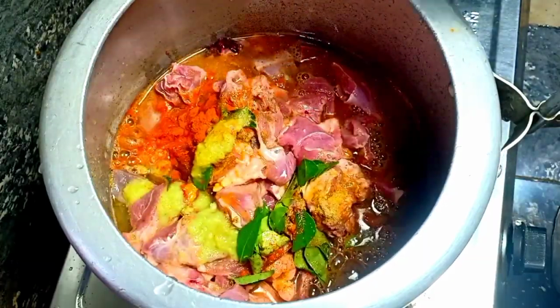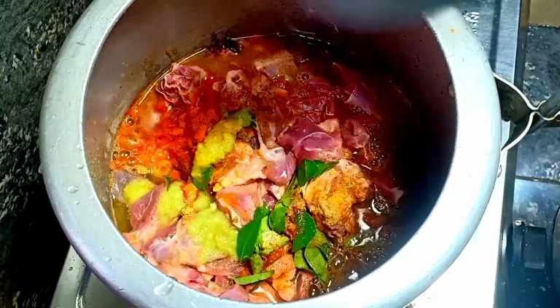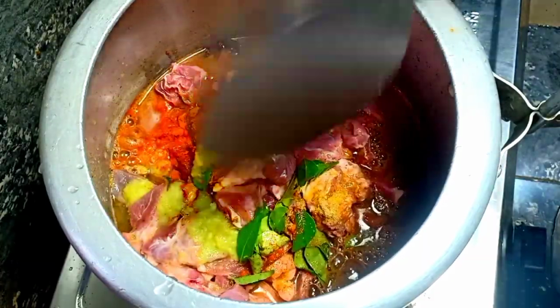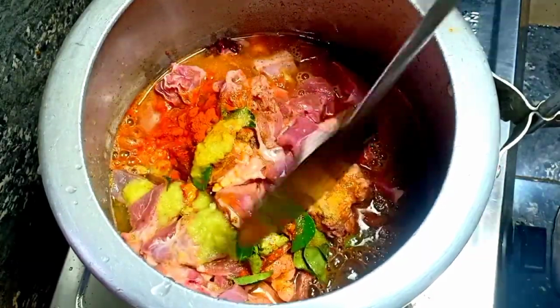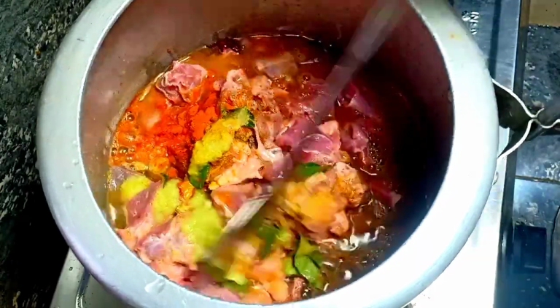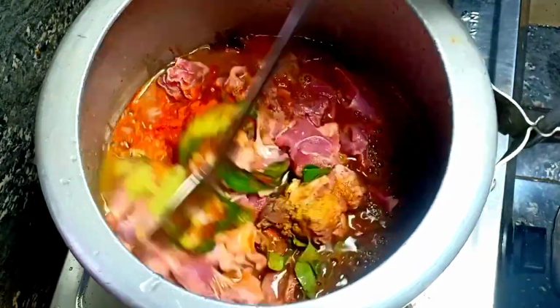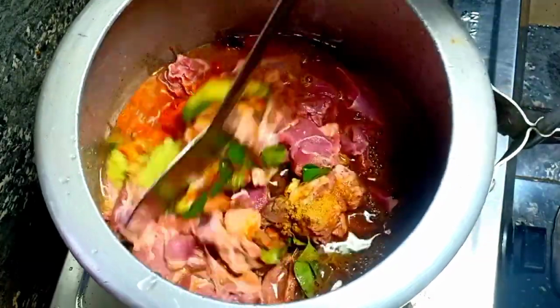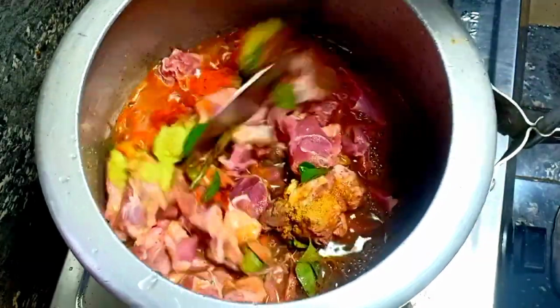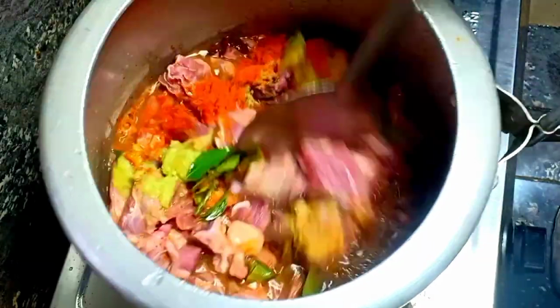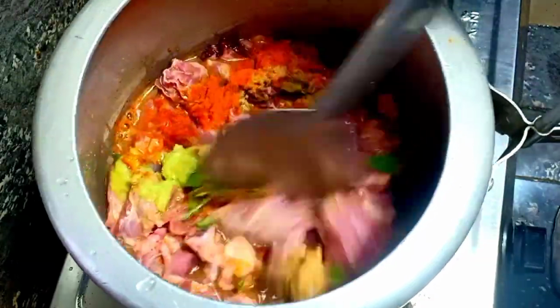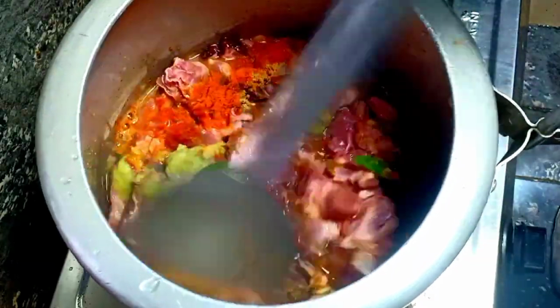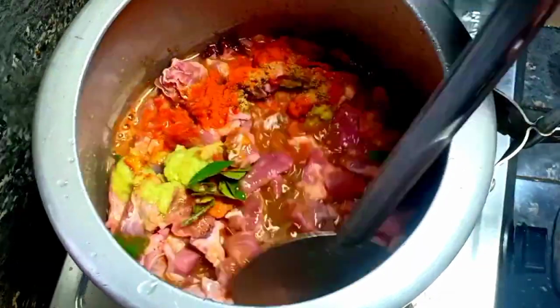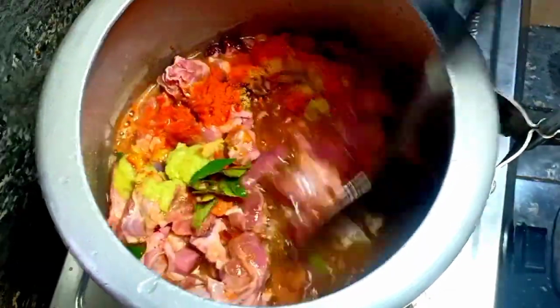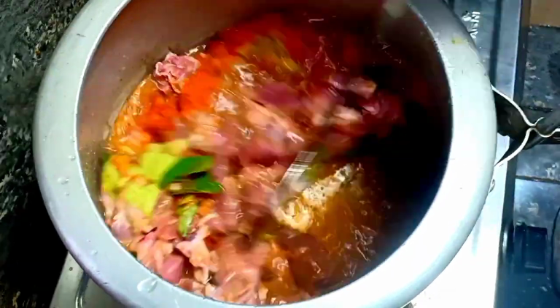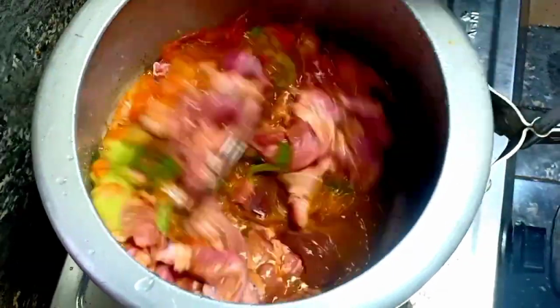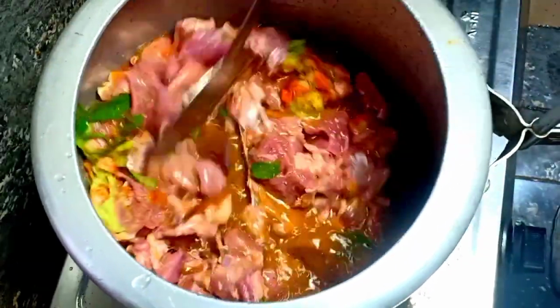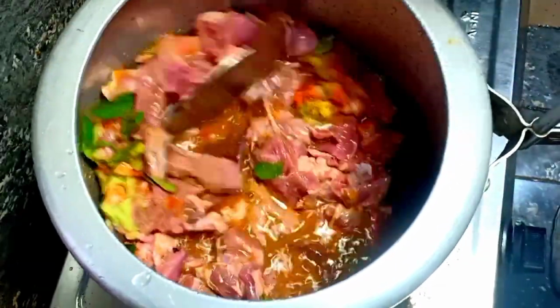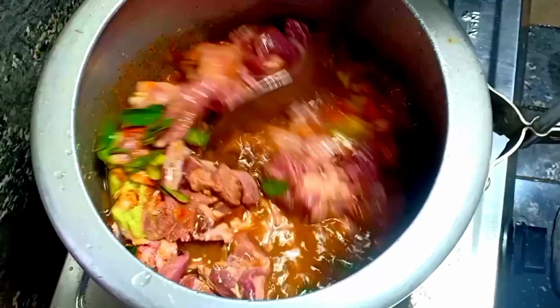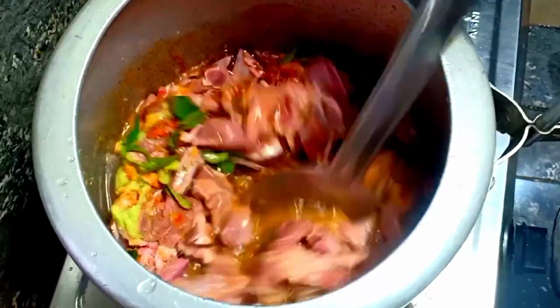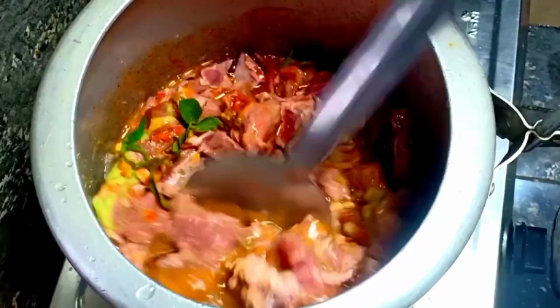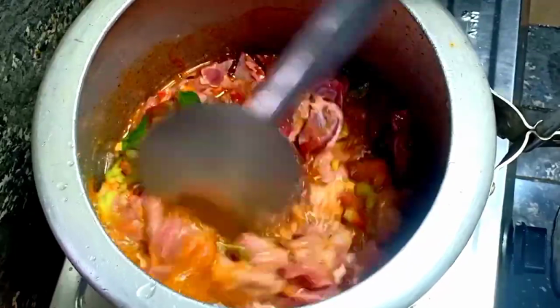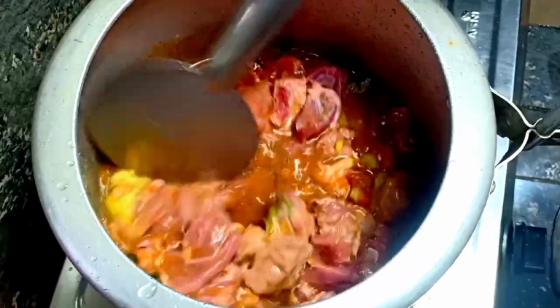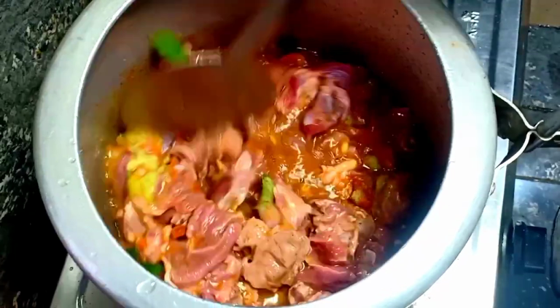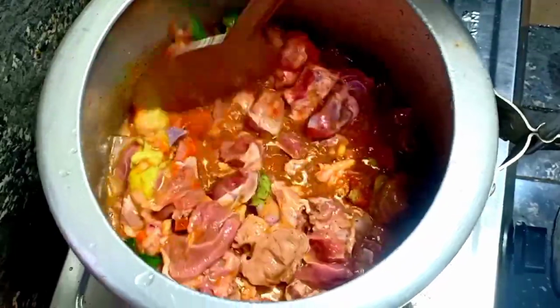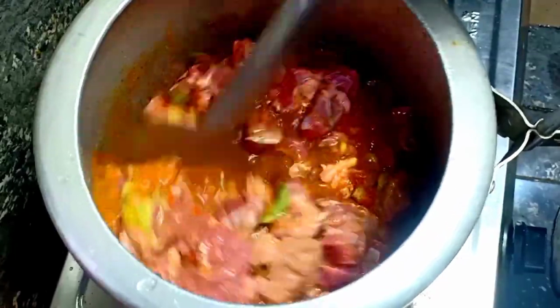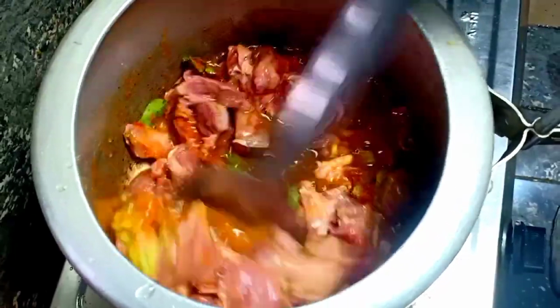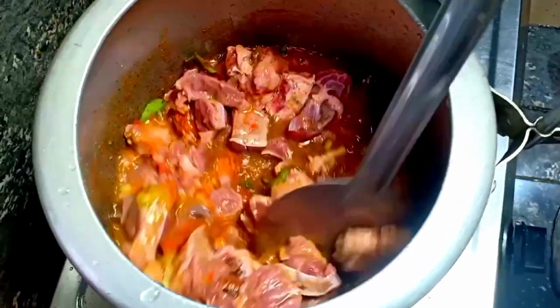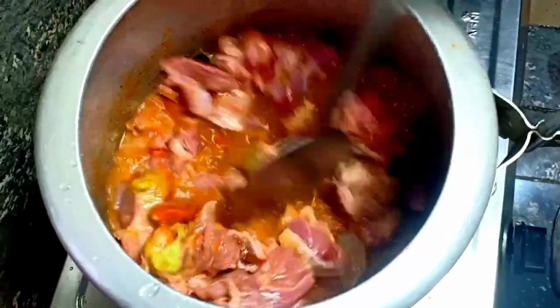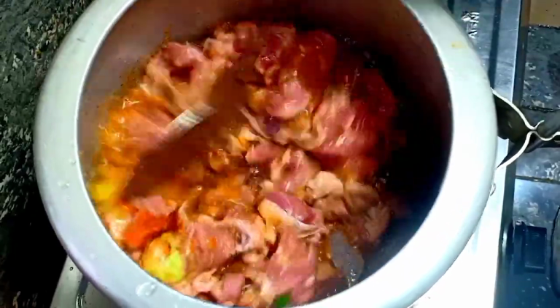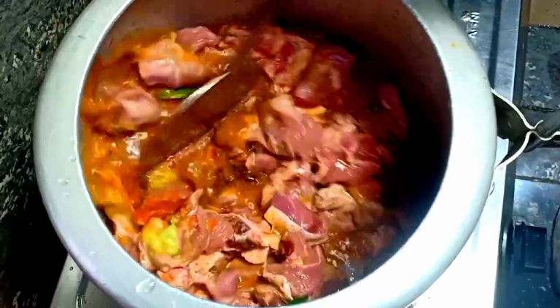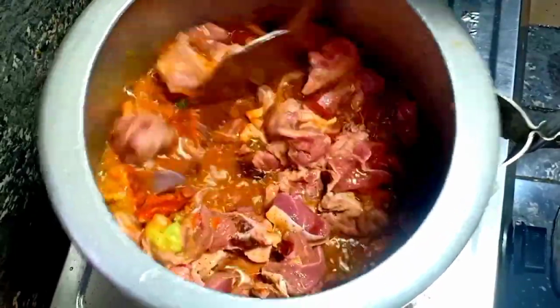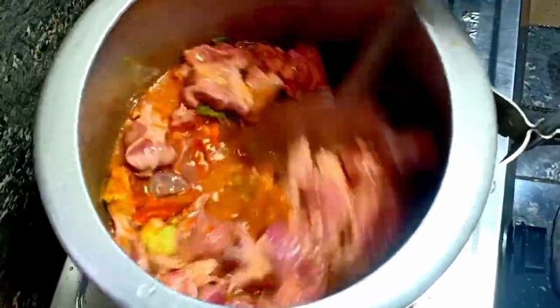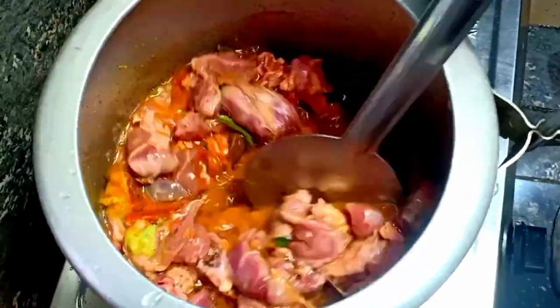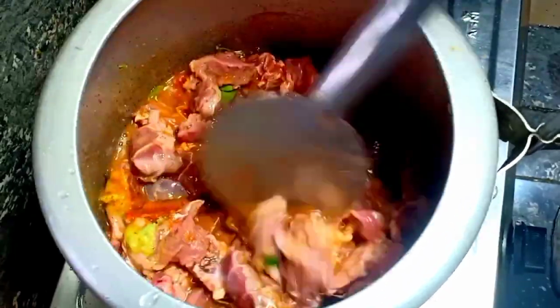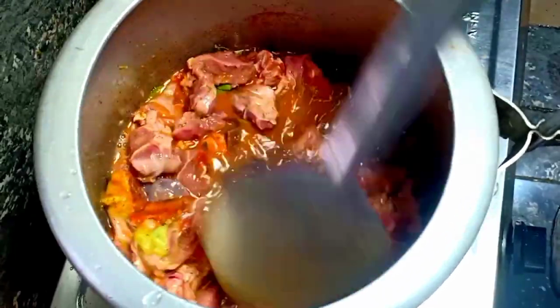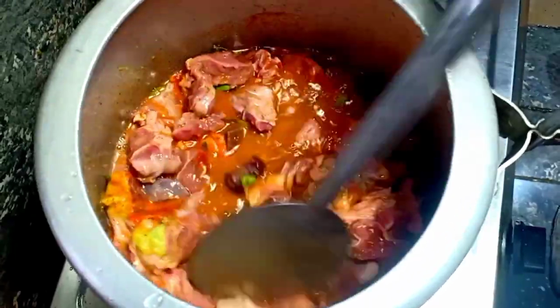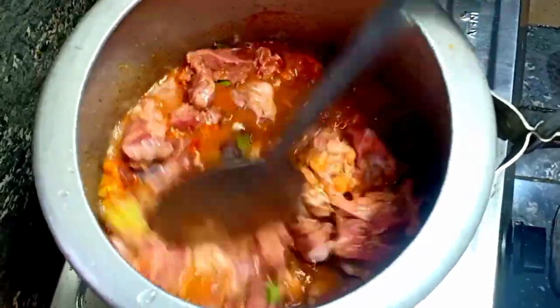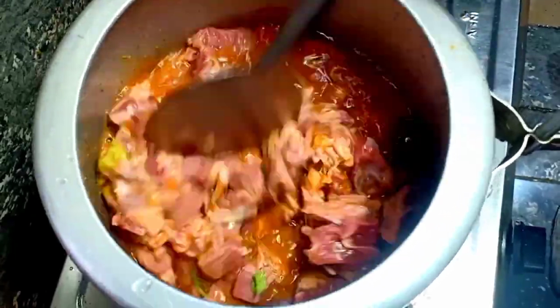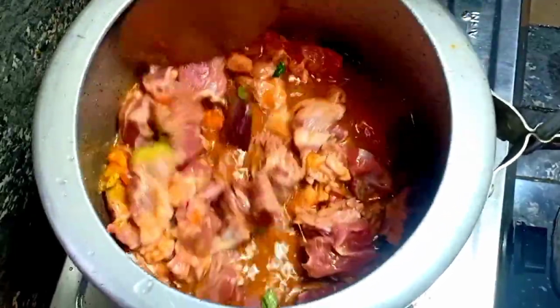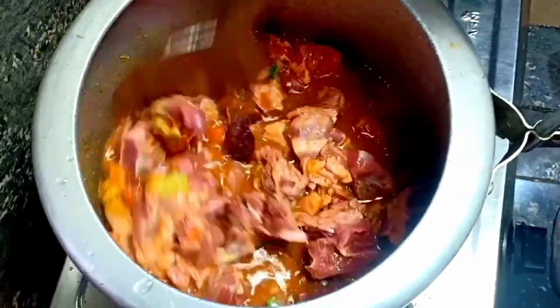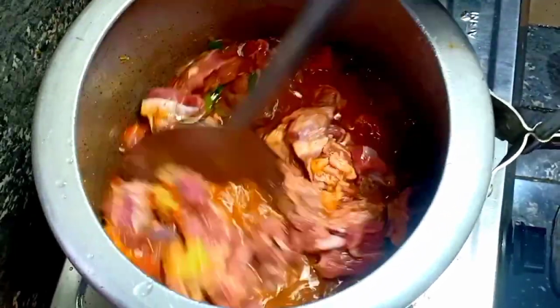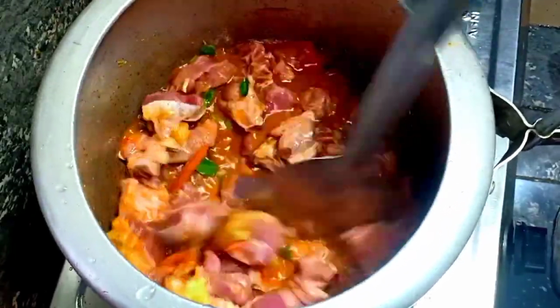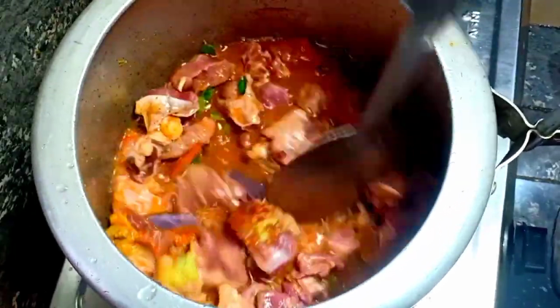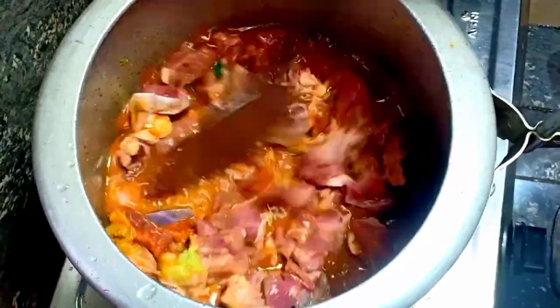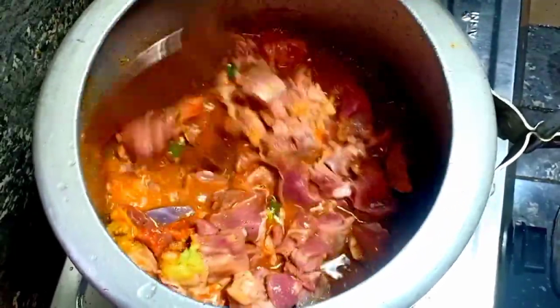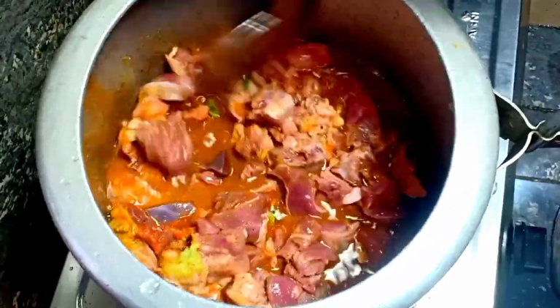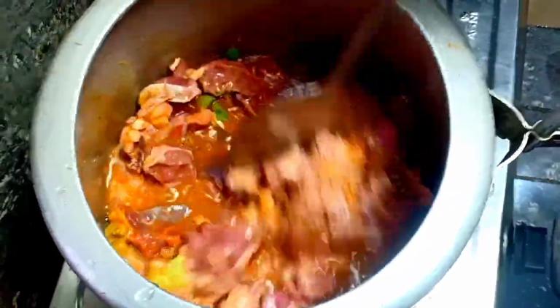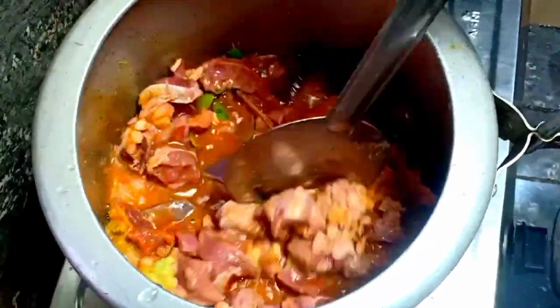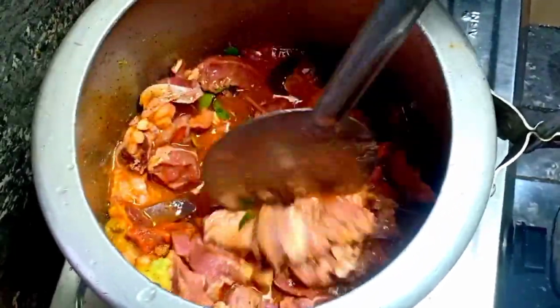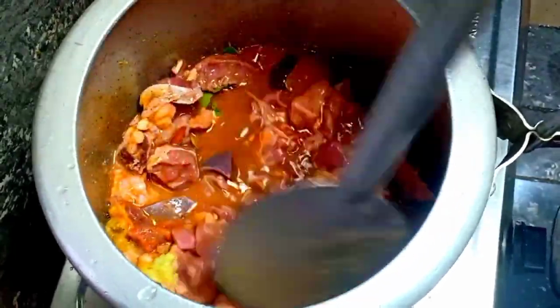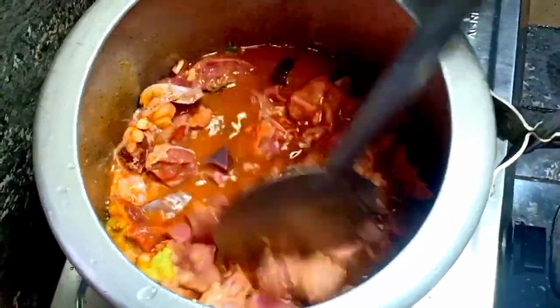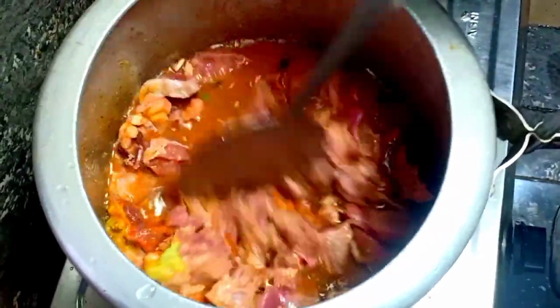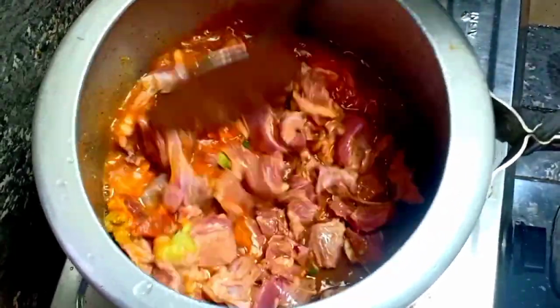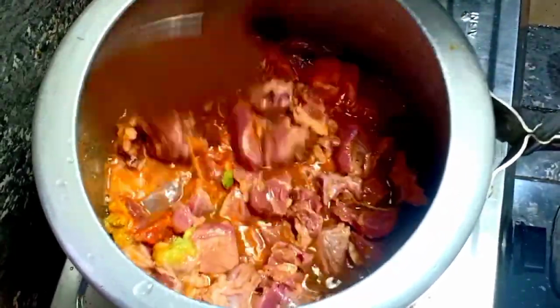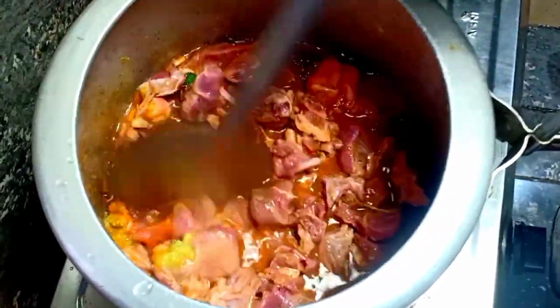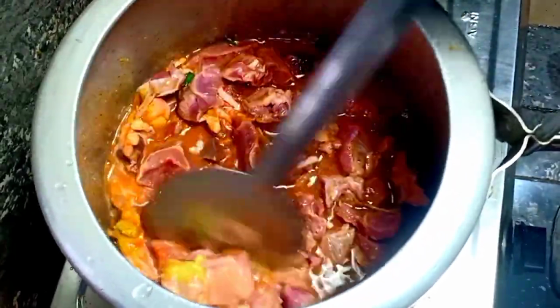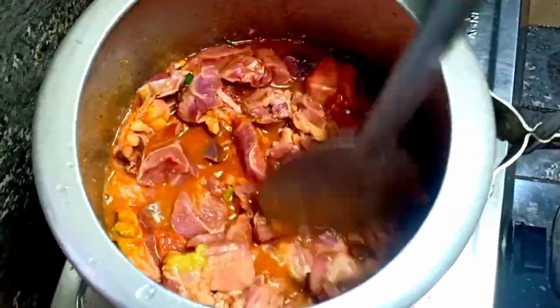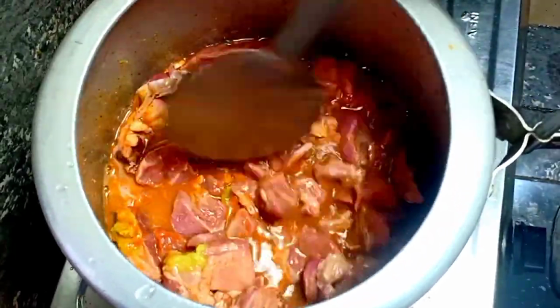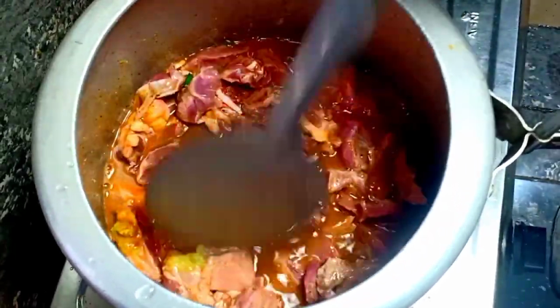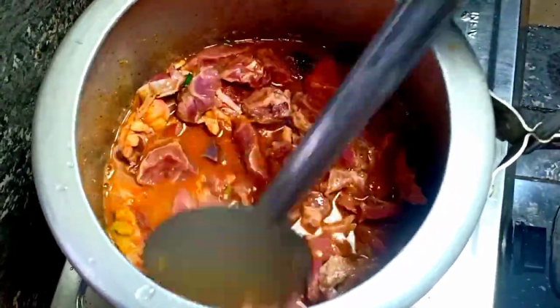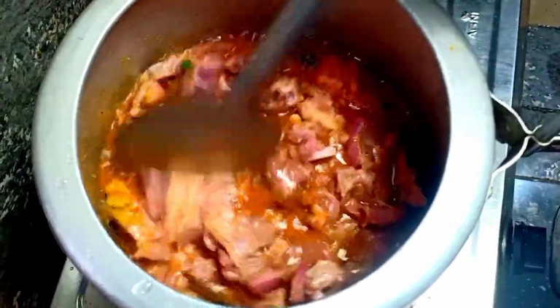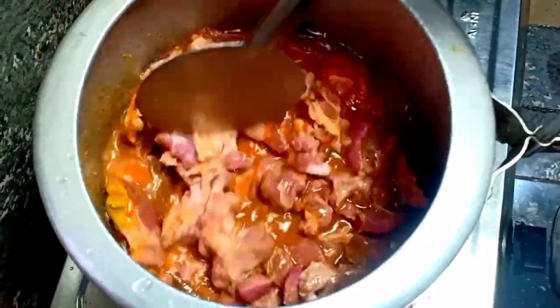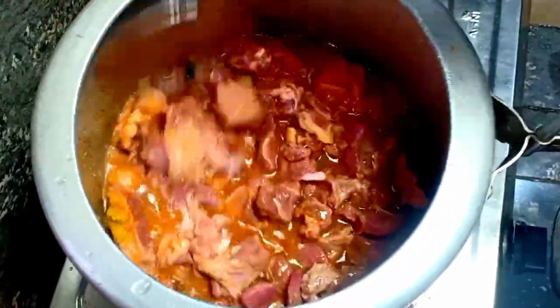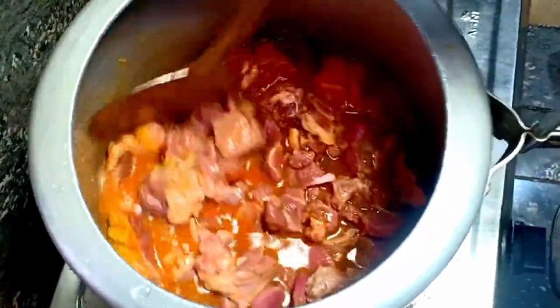Then you should go to the other side. You can add fish in the other one. Now let's make the beef with a clean one.